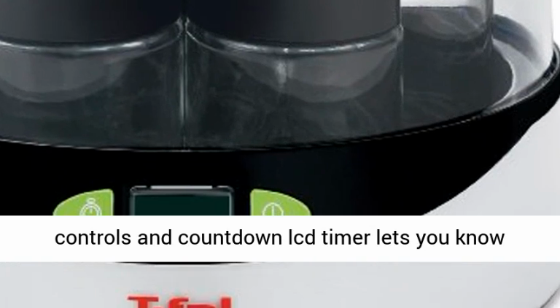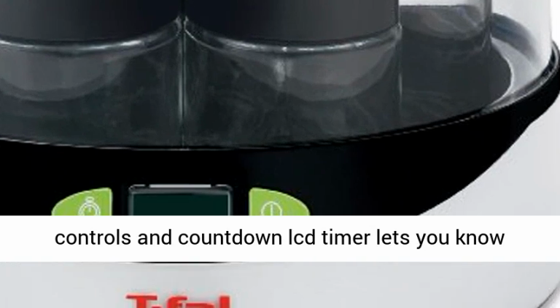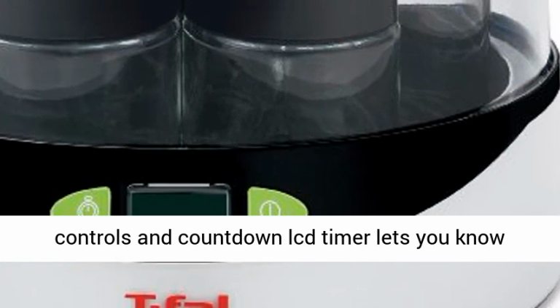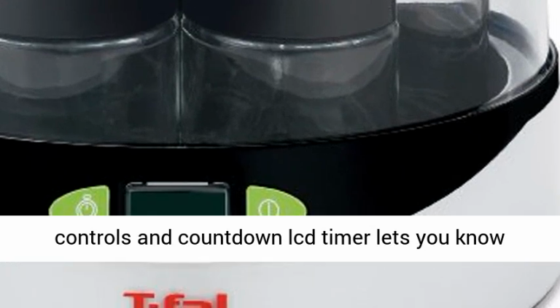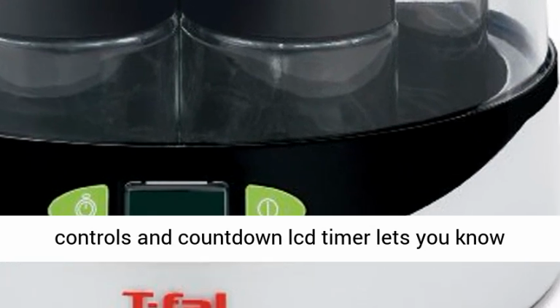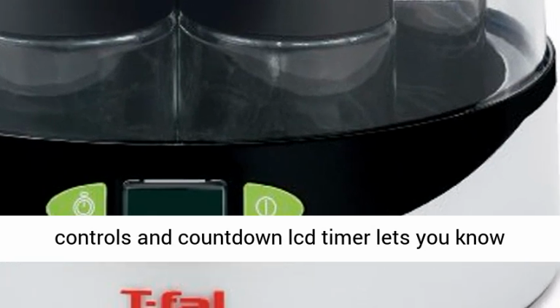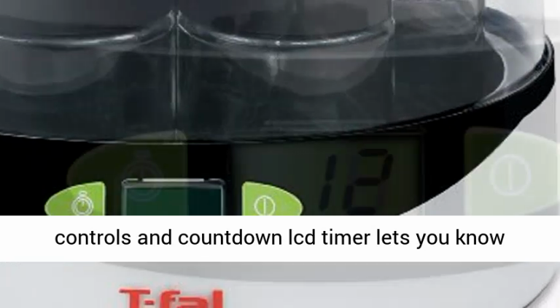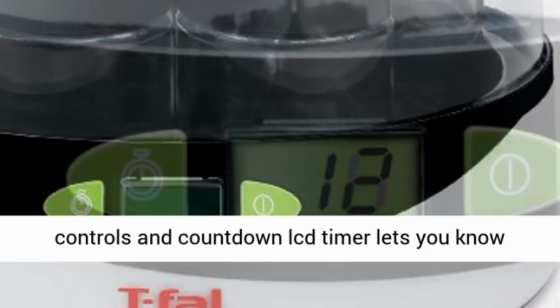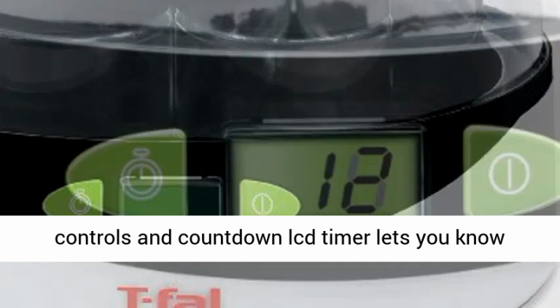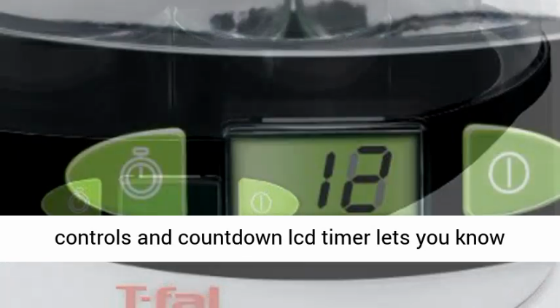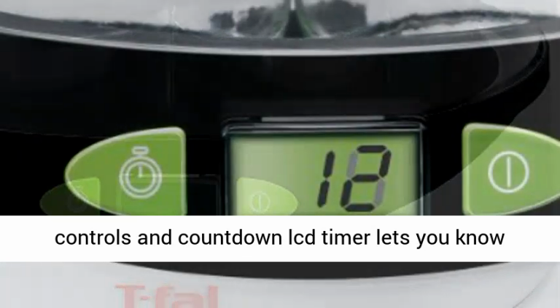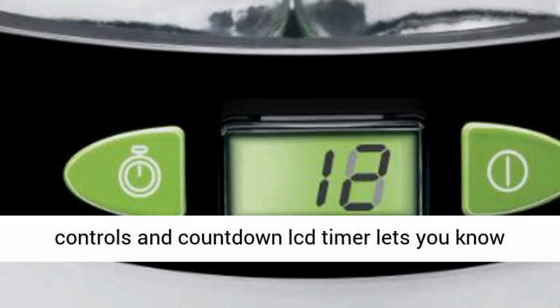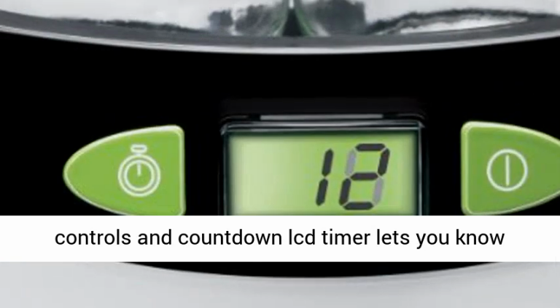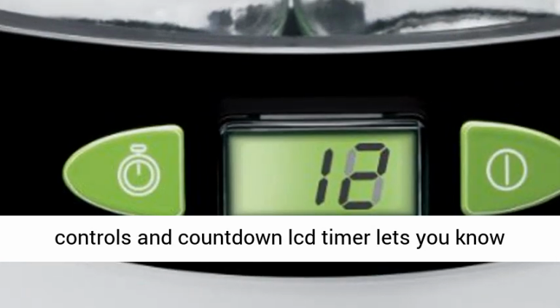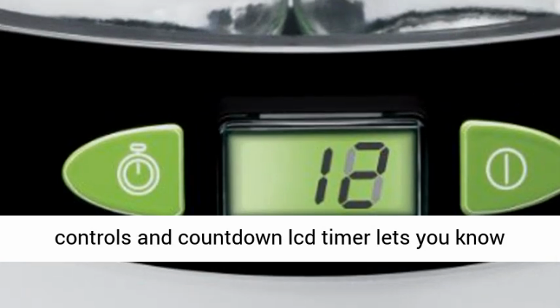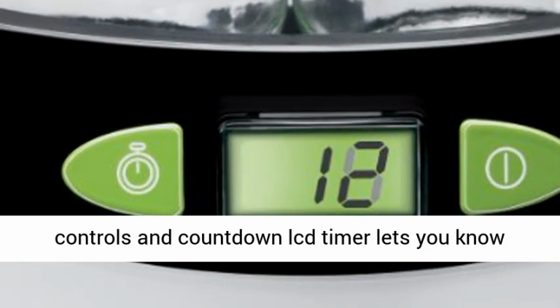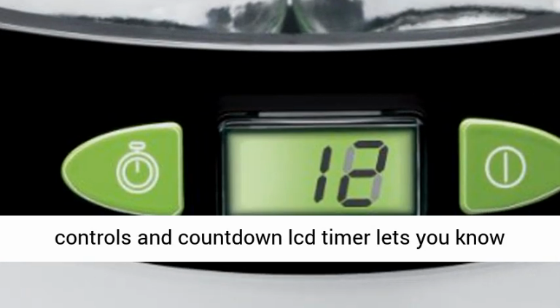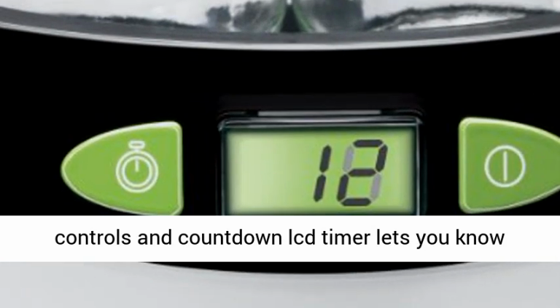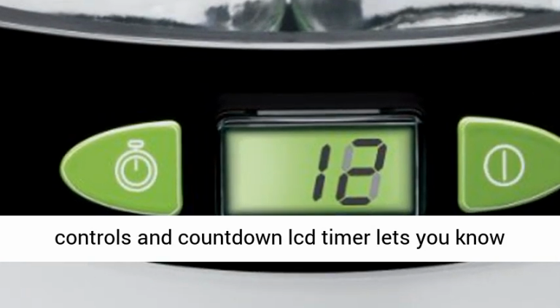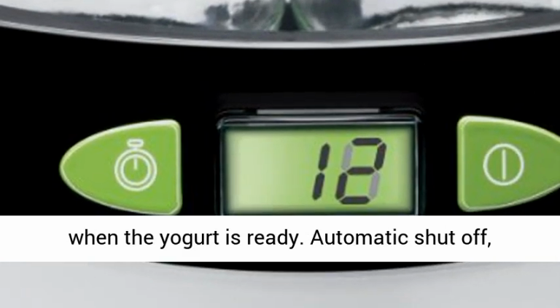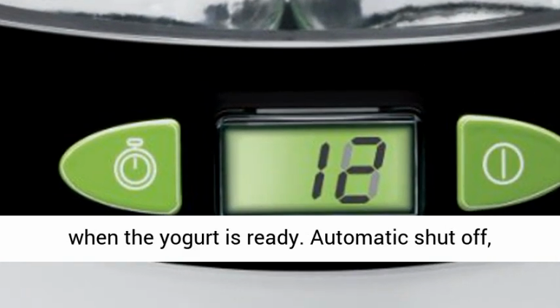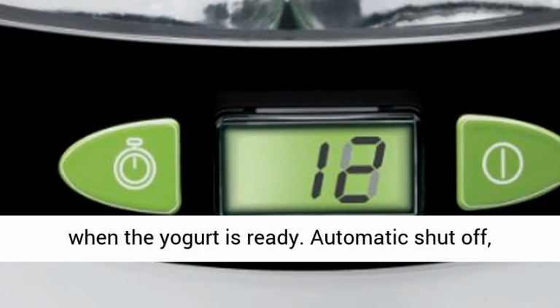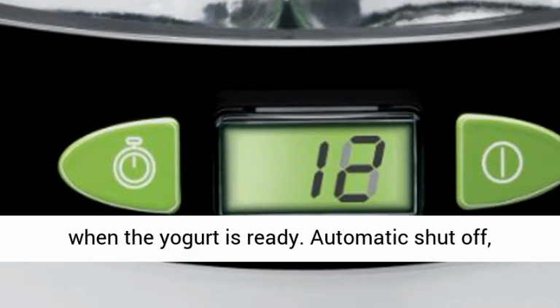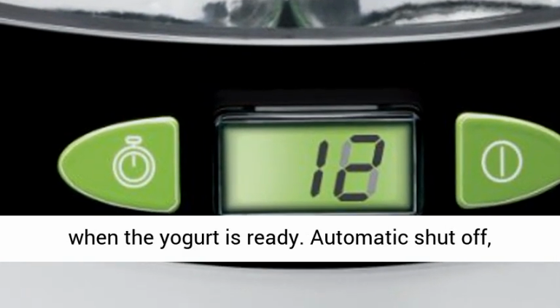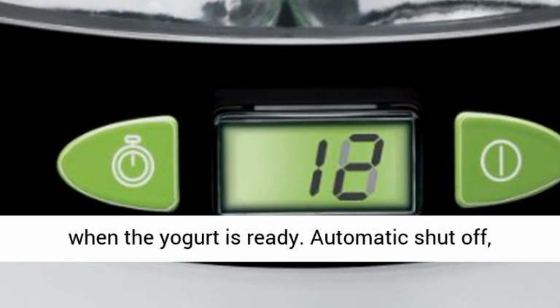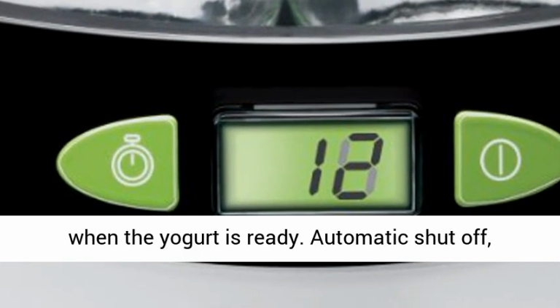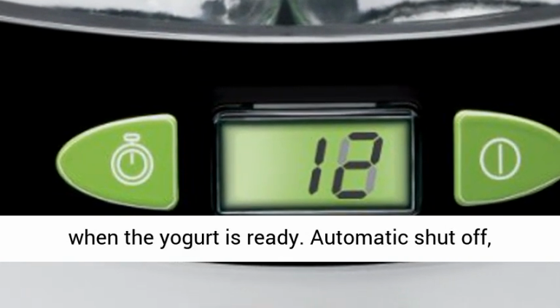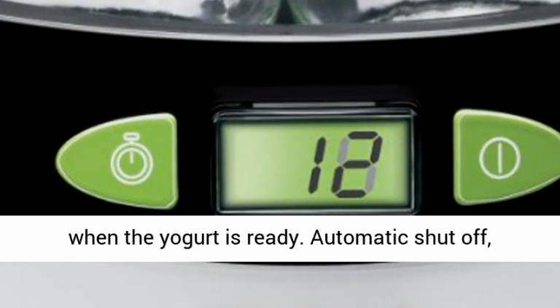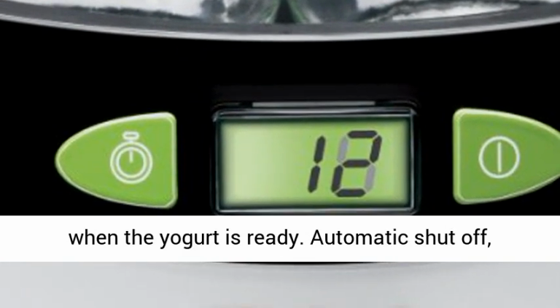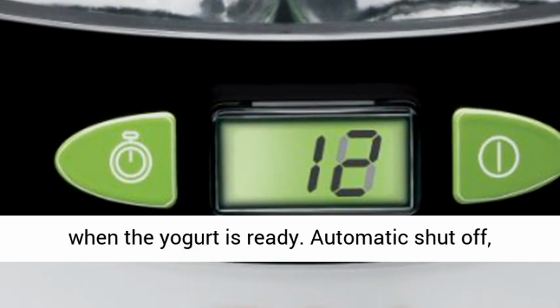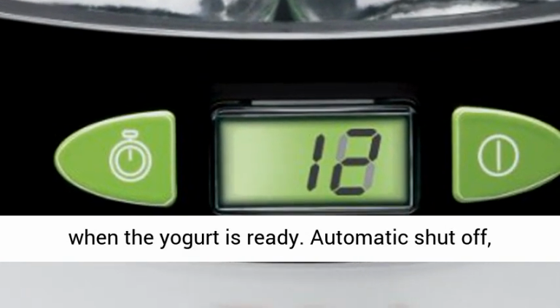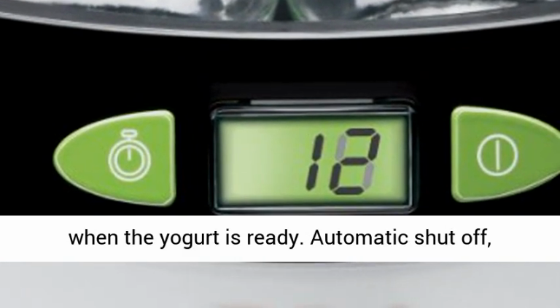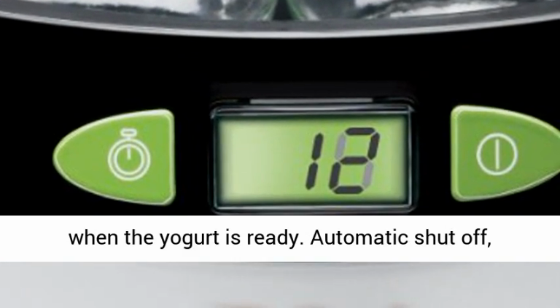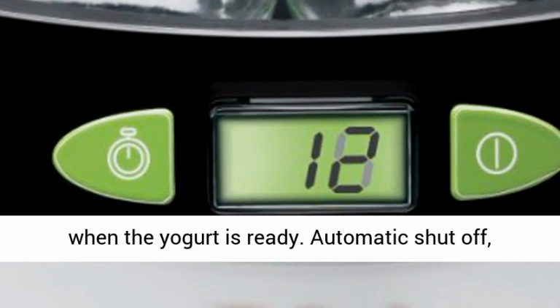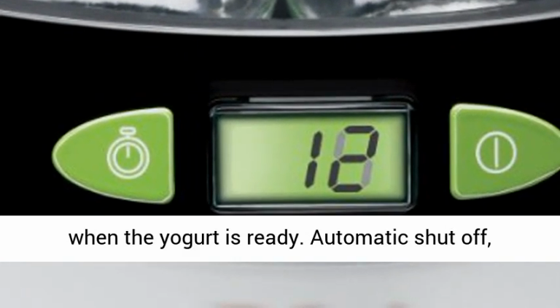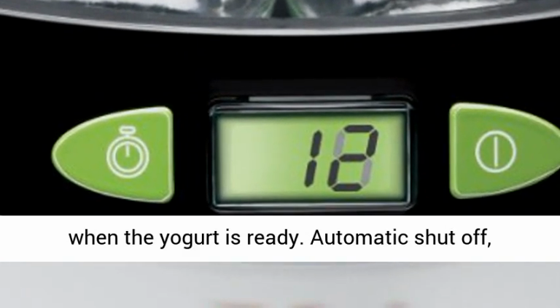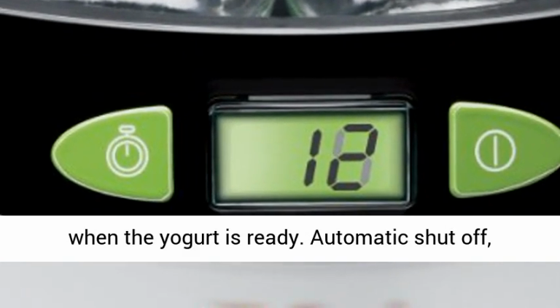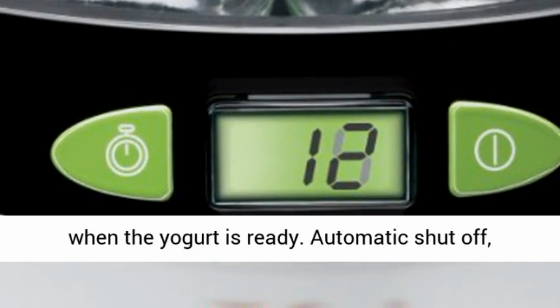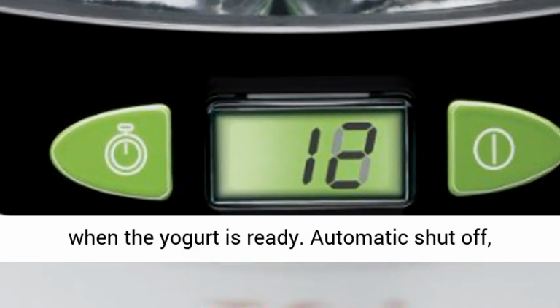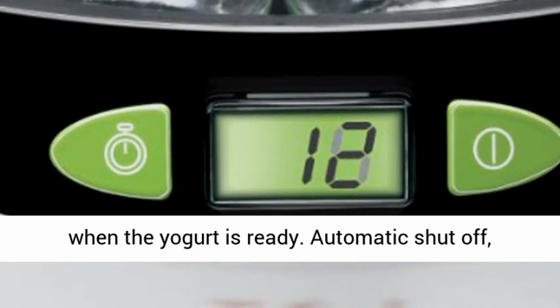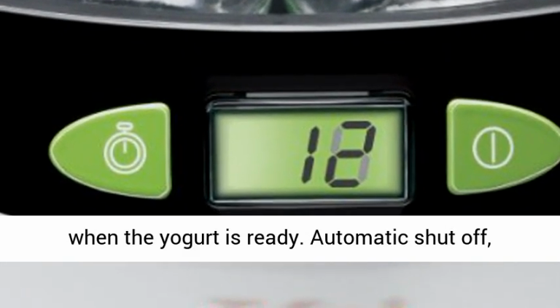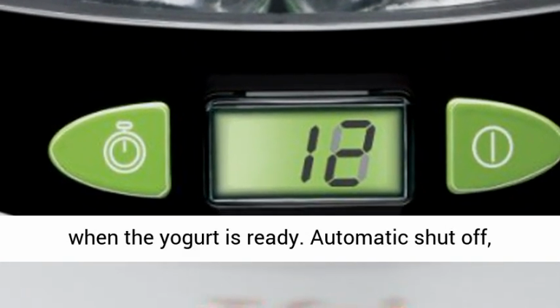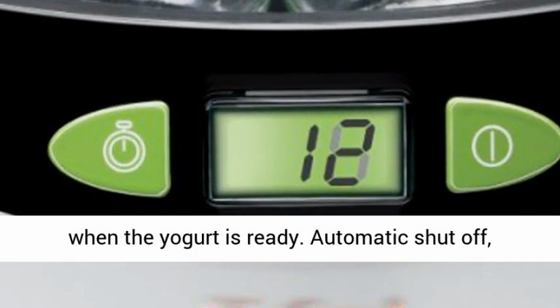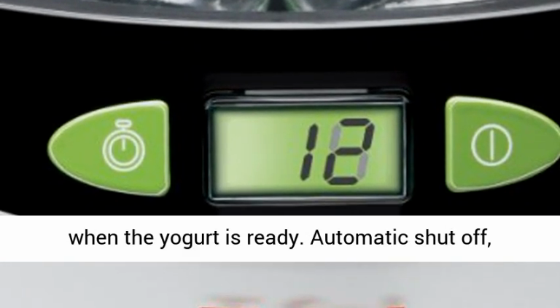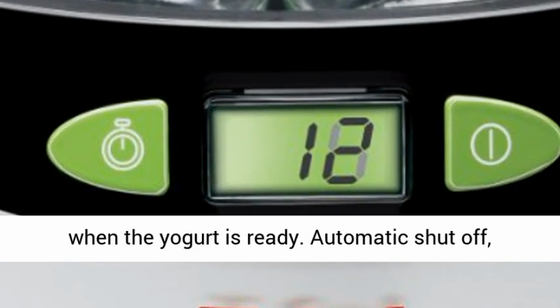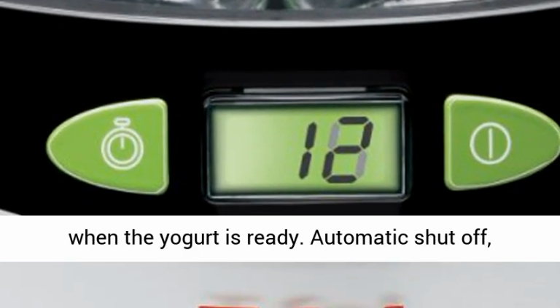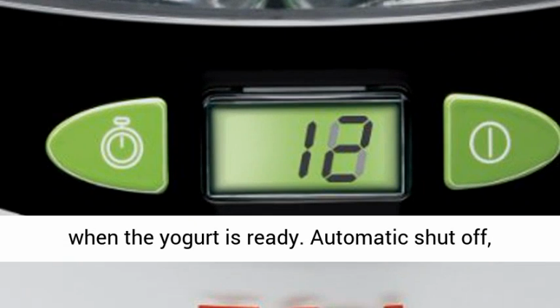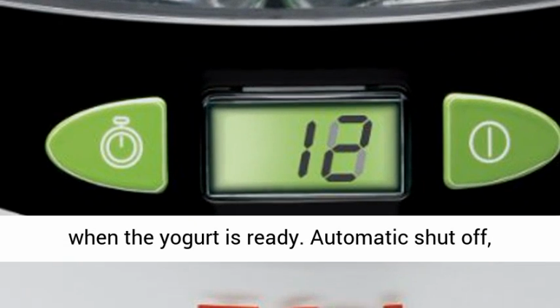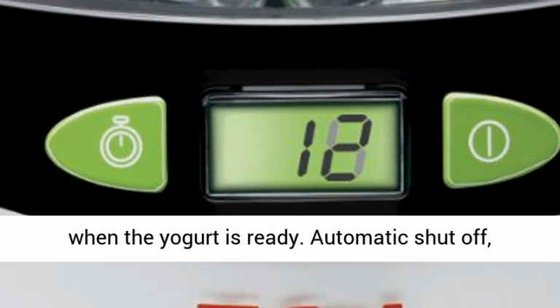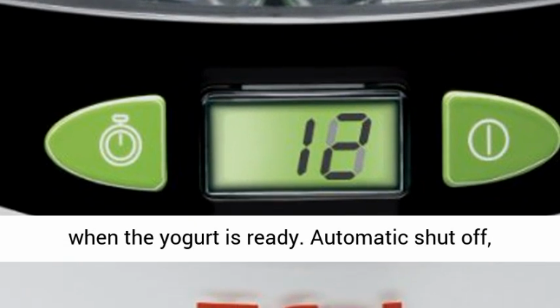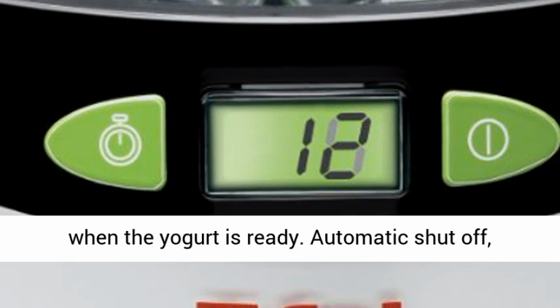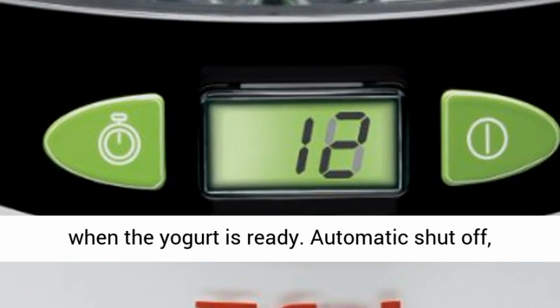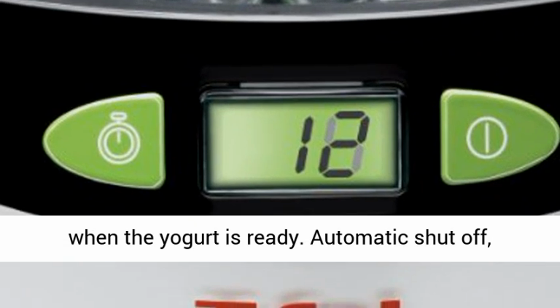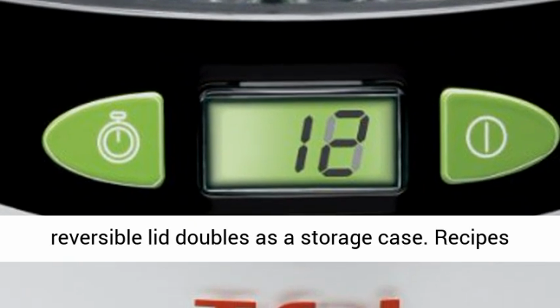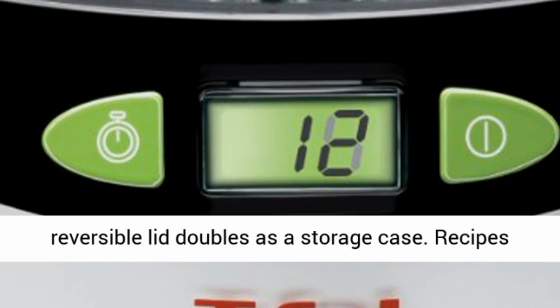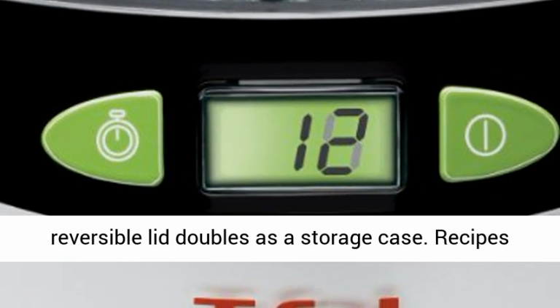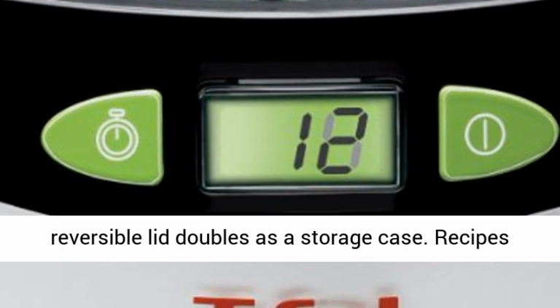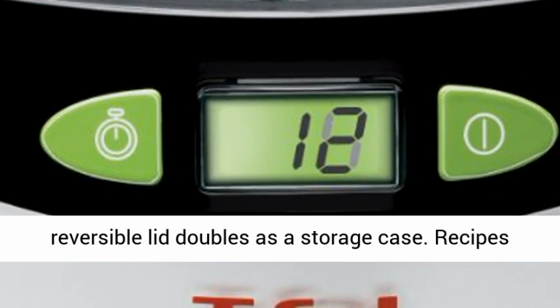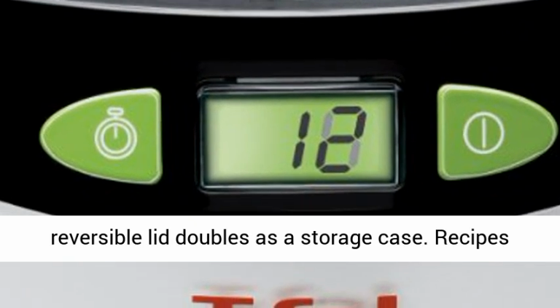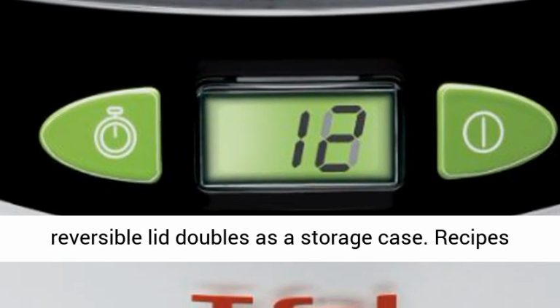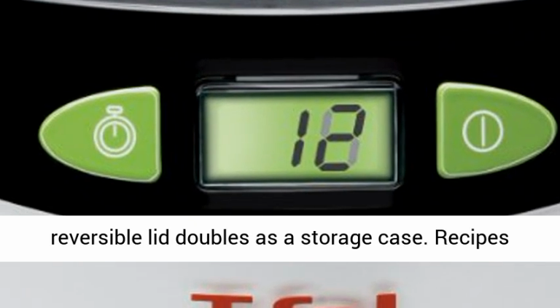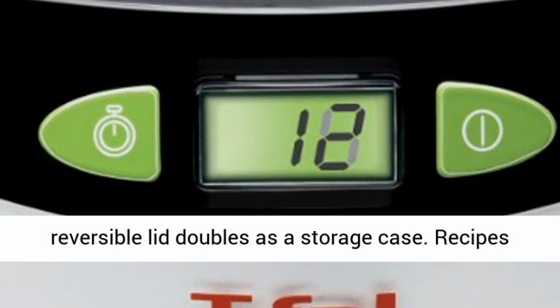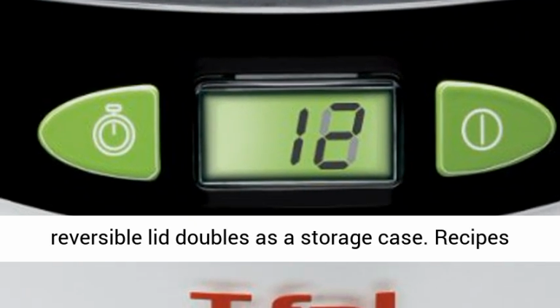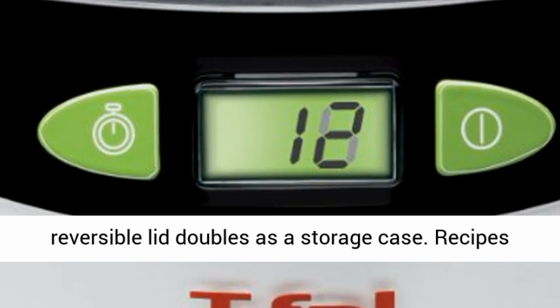Digital controls and countdown LCD timer lets you know when the yogurt is ready. Automatic shut off.